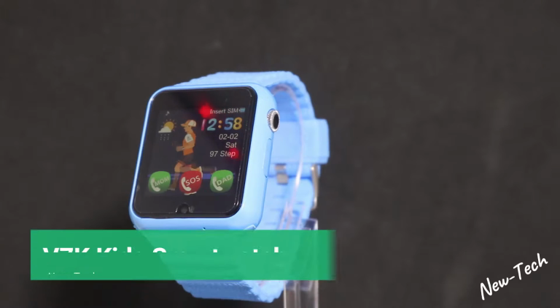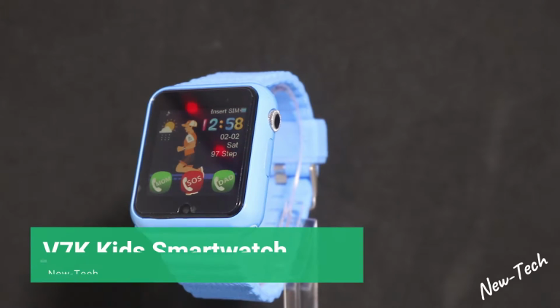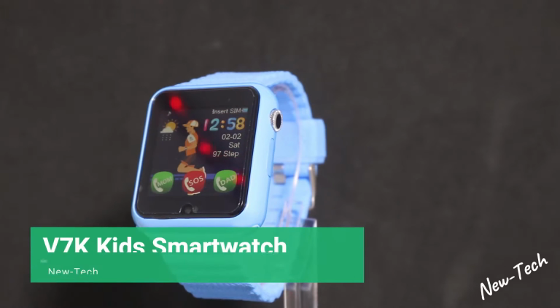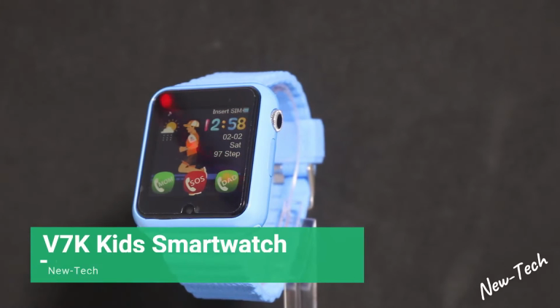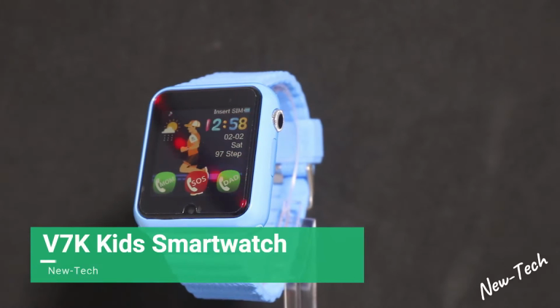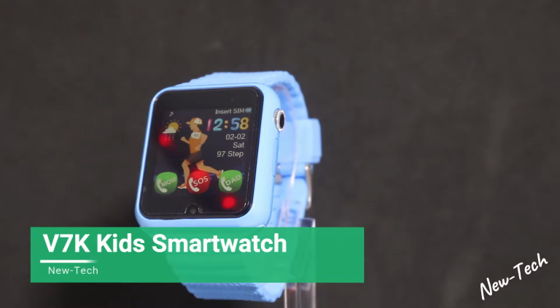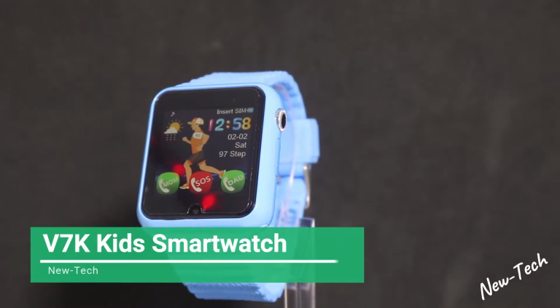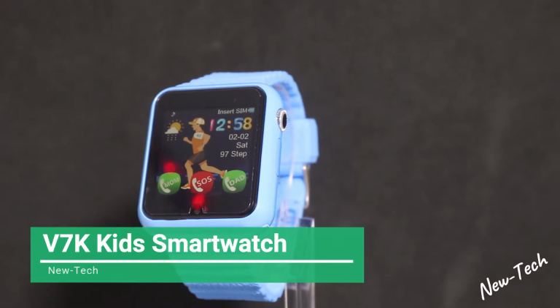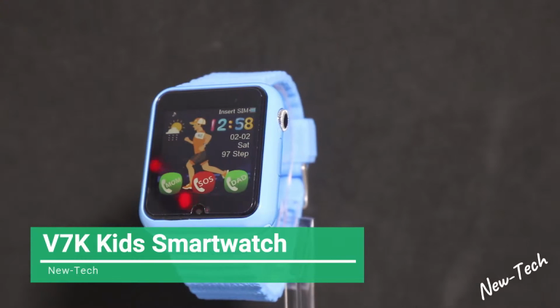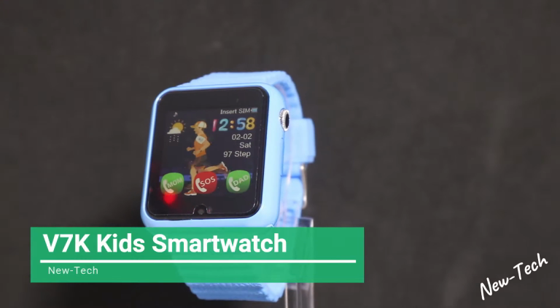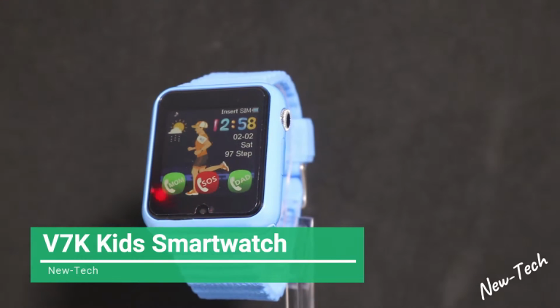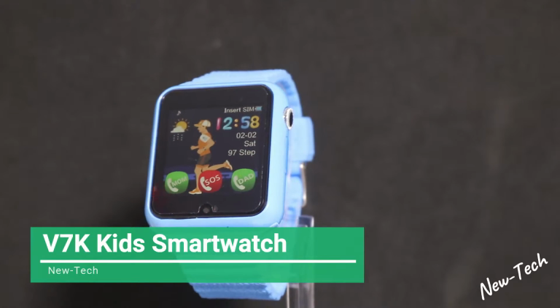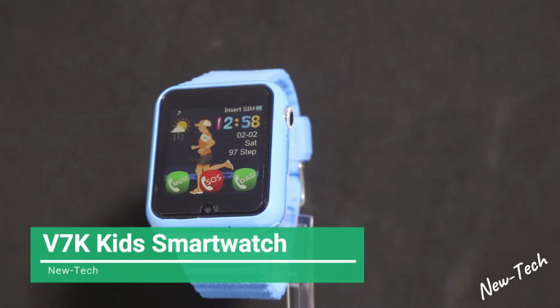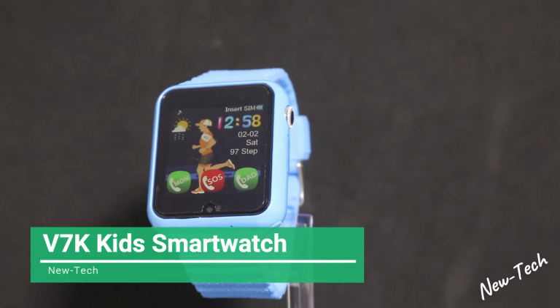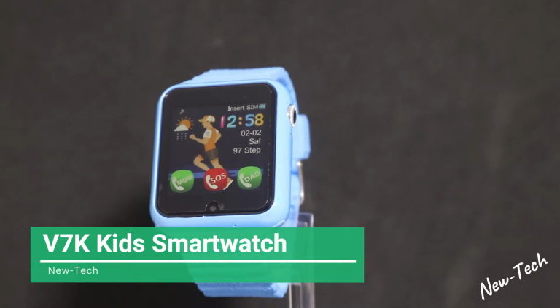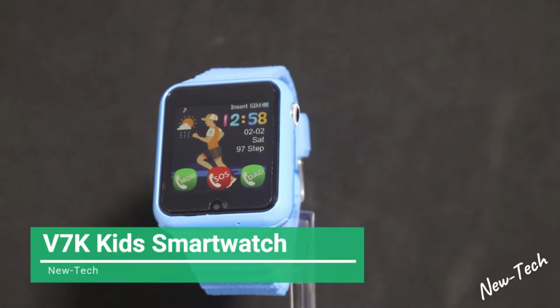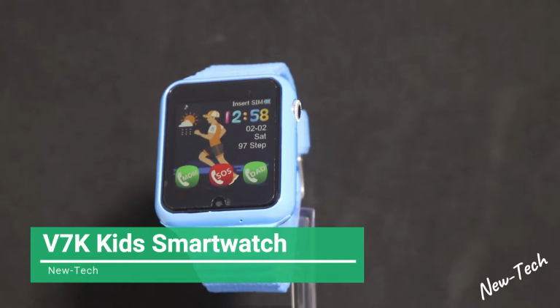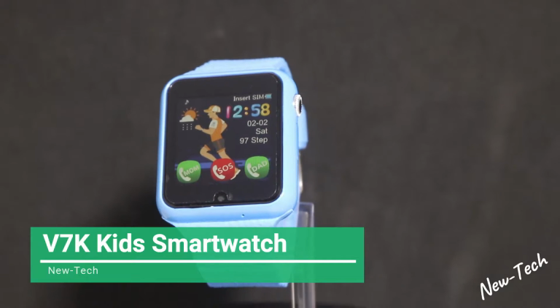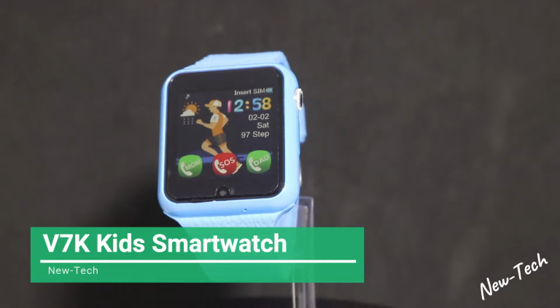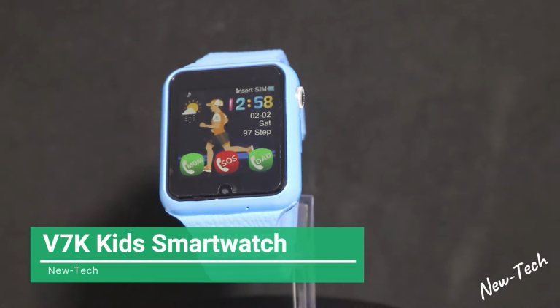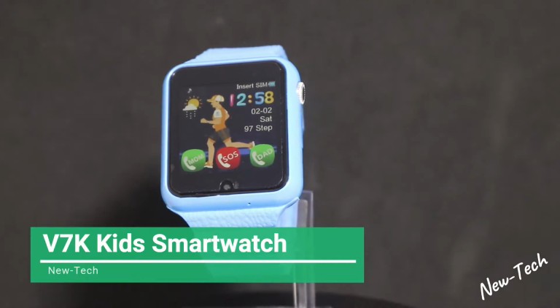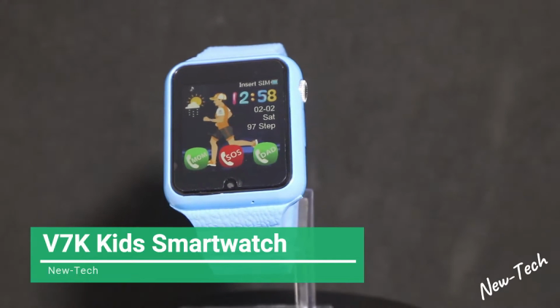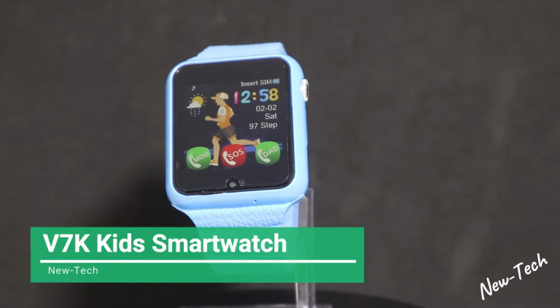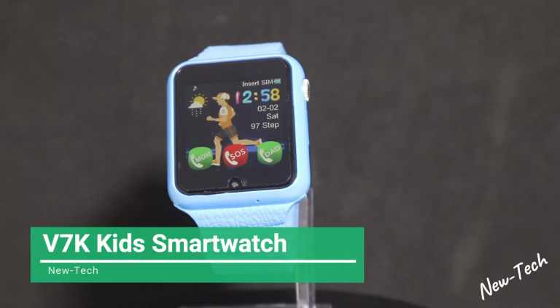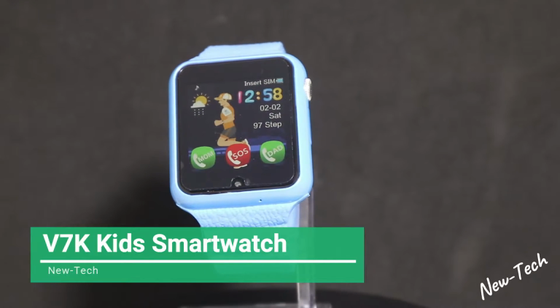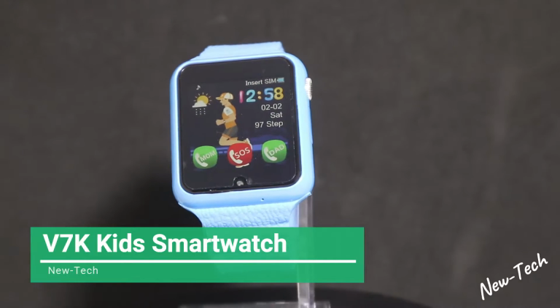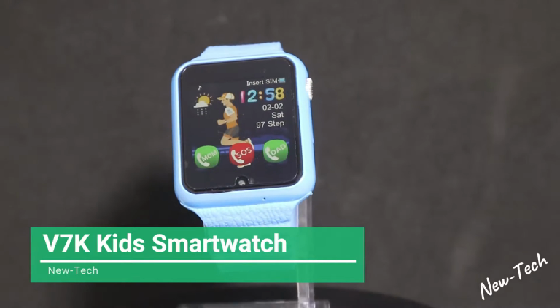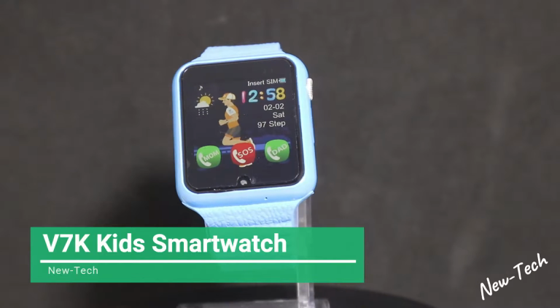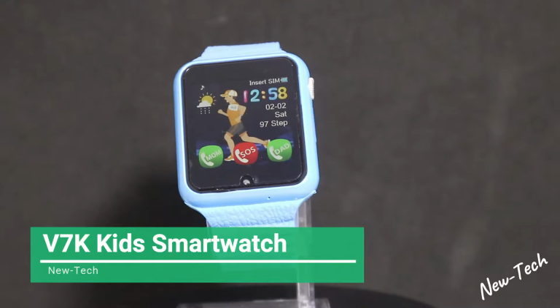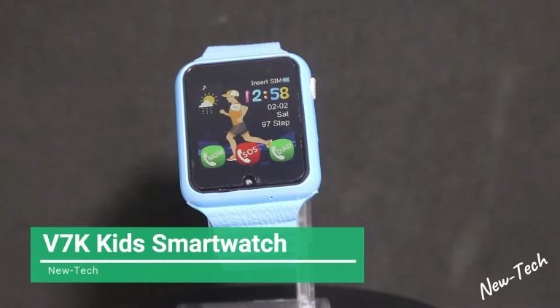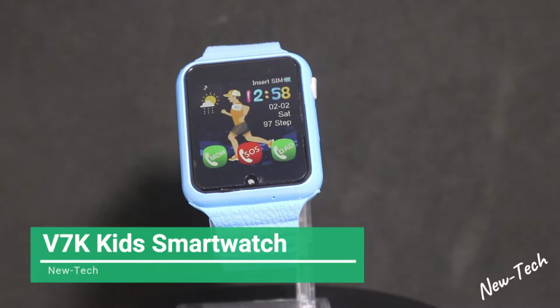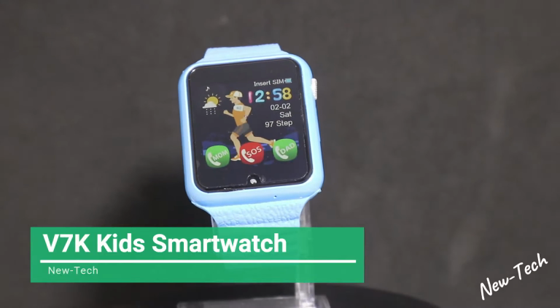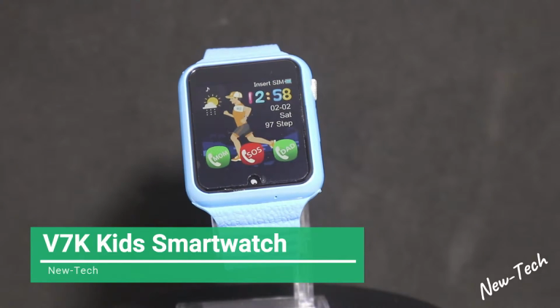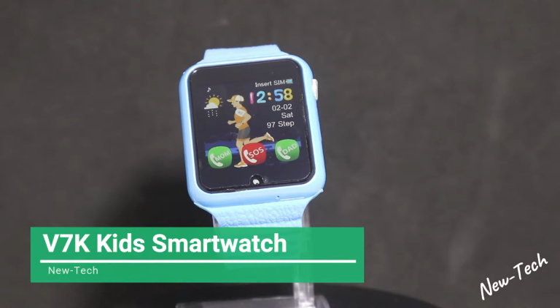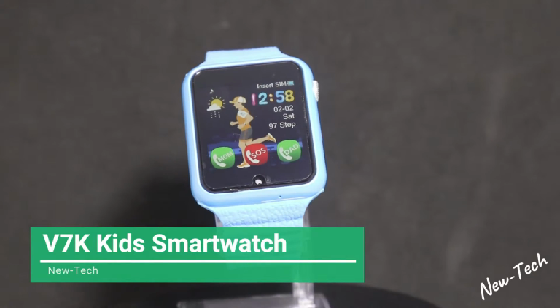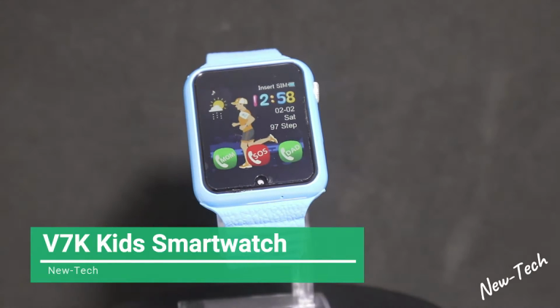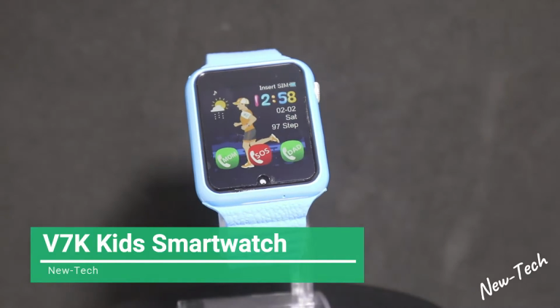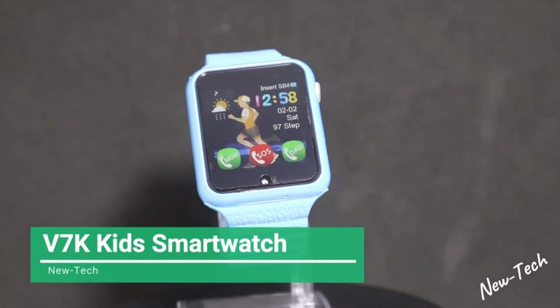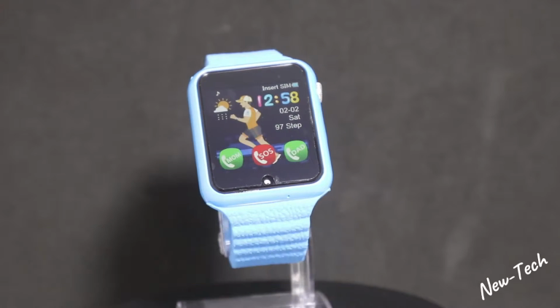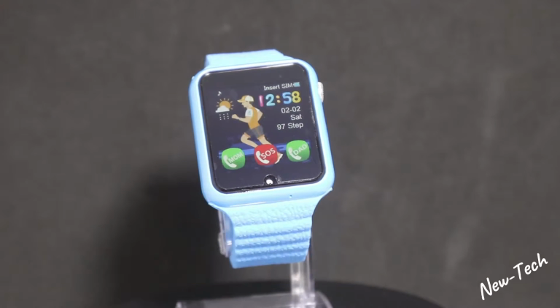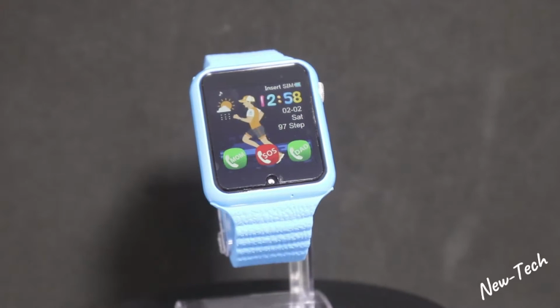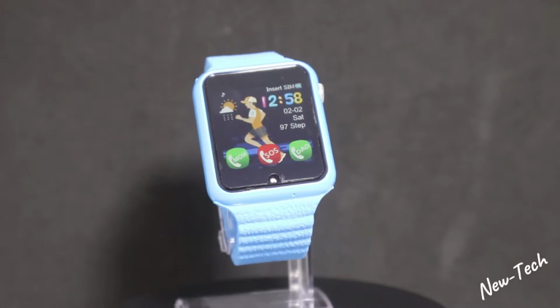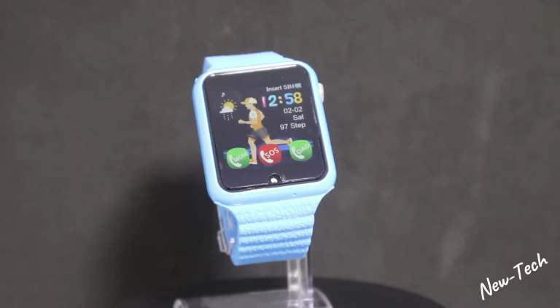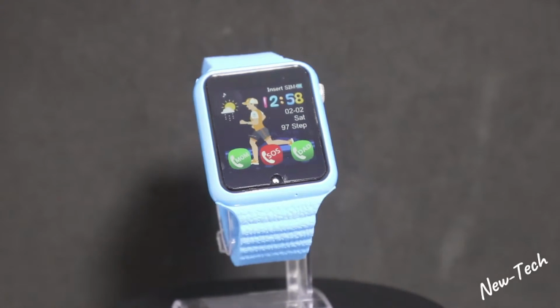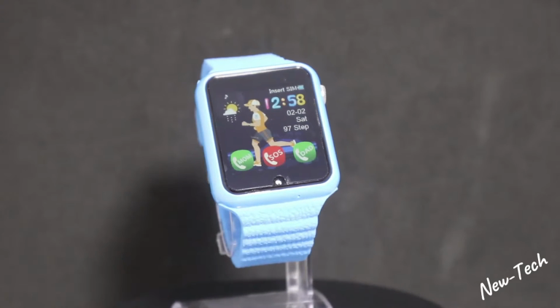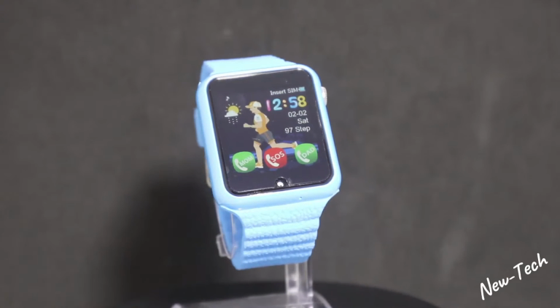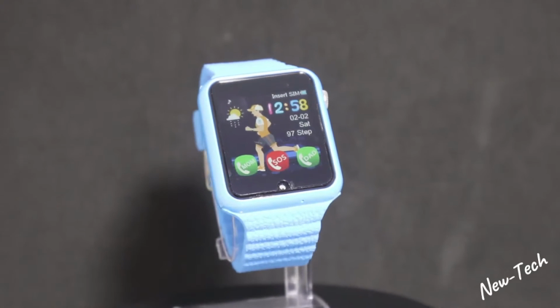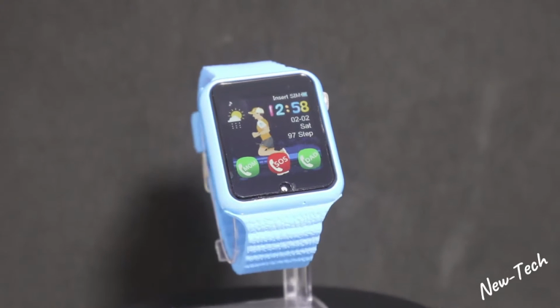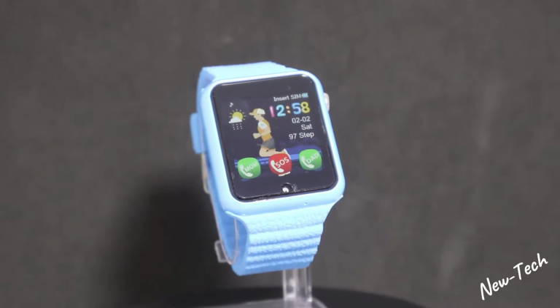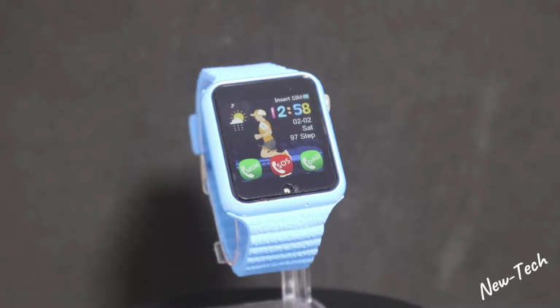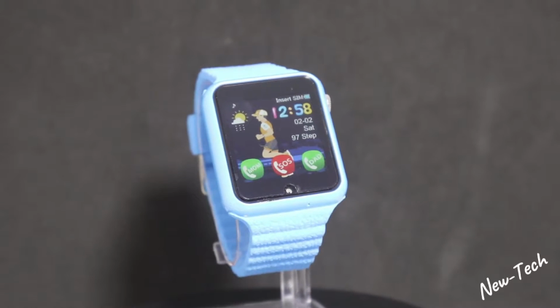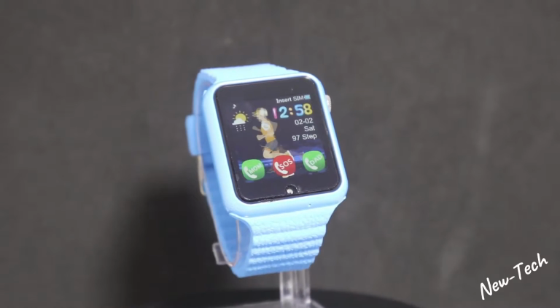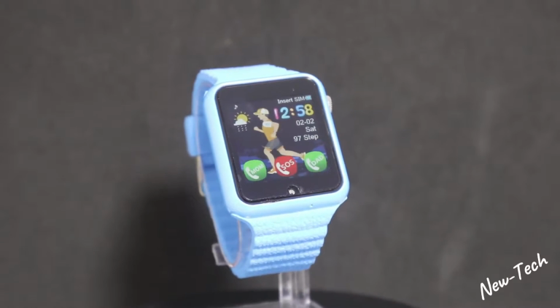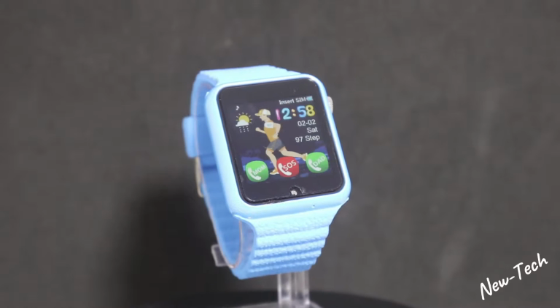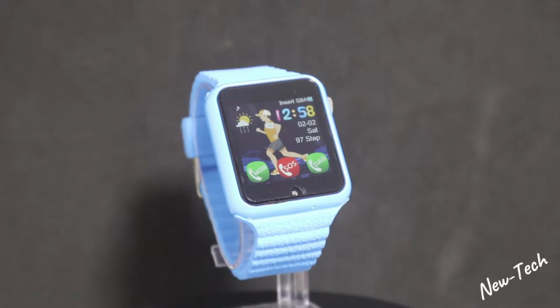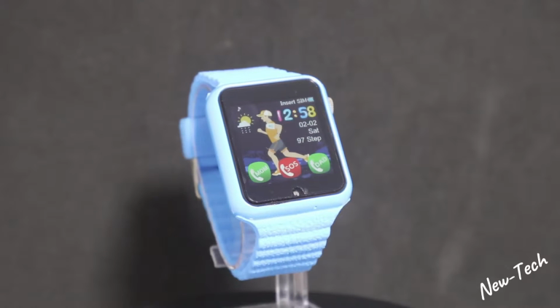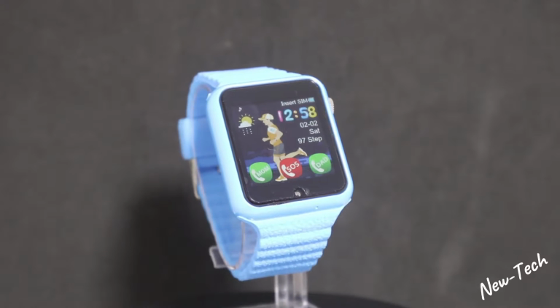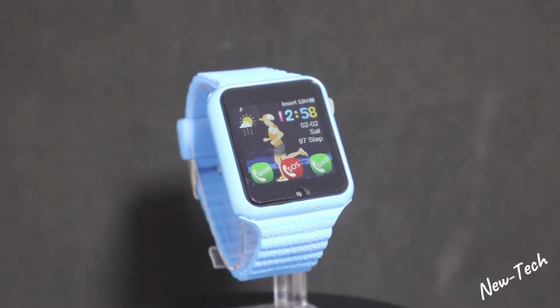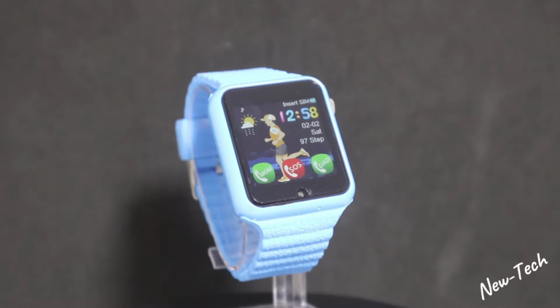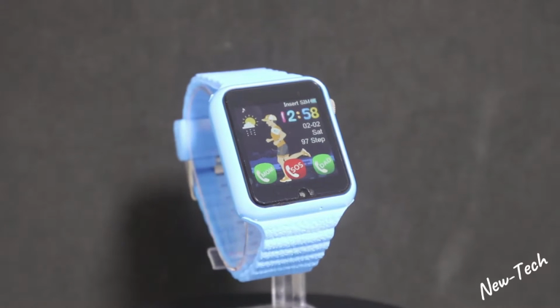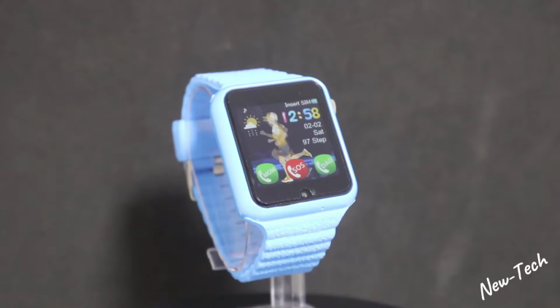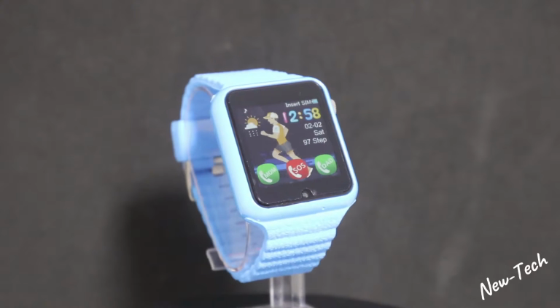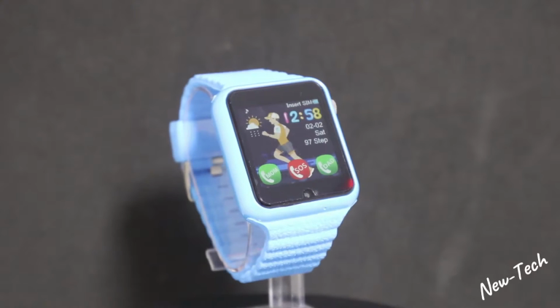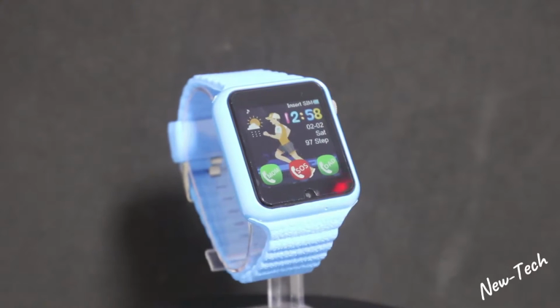Hello everyone and welcome back to New Tech. Today we're going to unbox this brand new V7K smartwatch for kids.